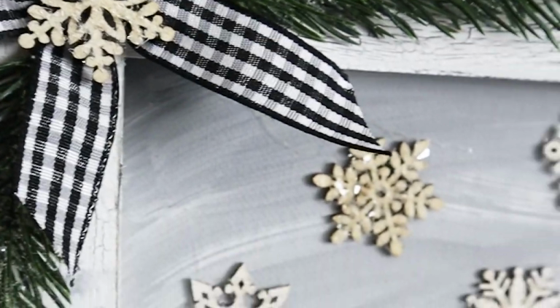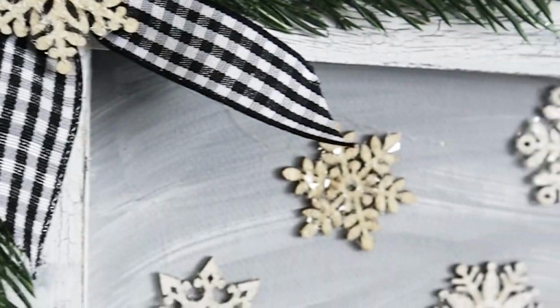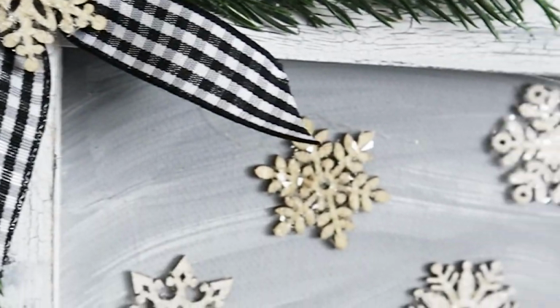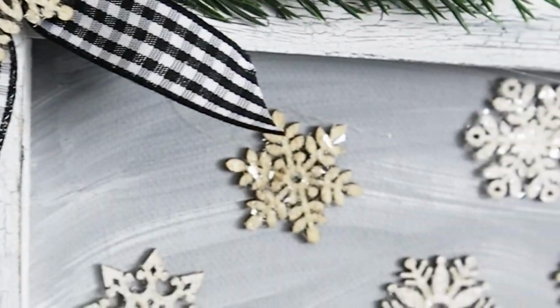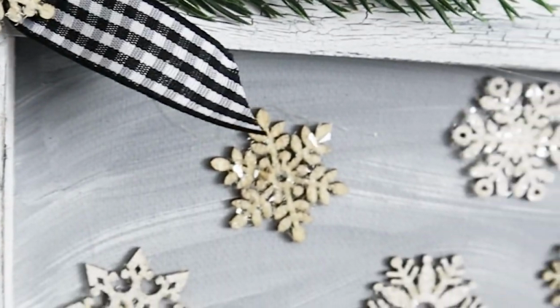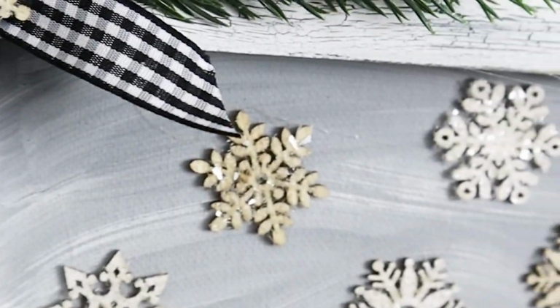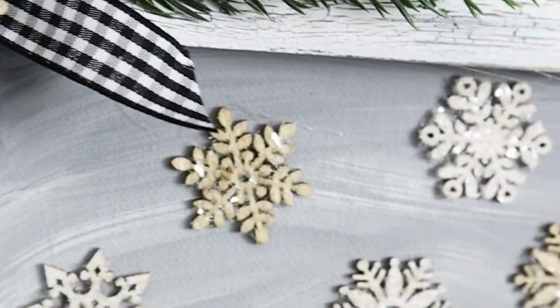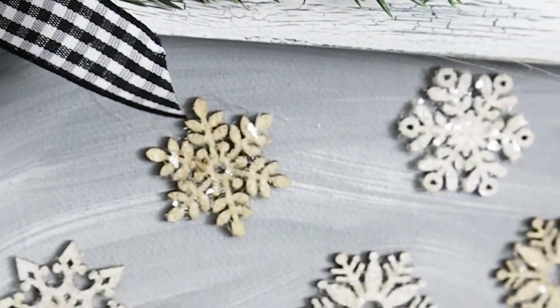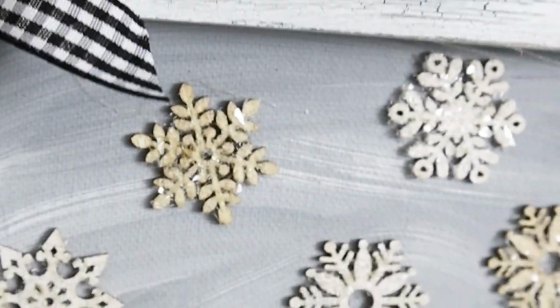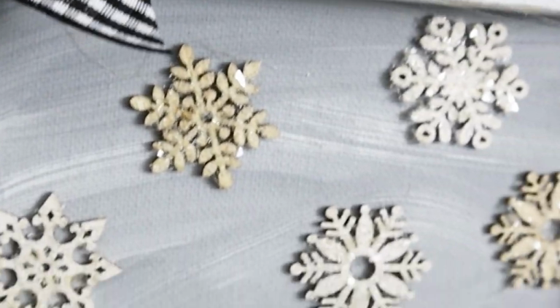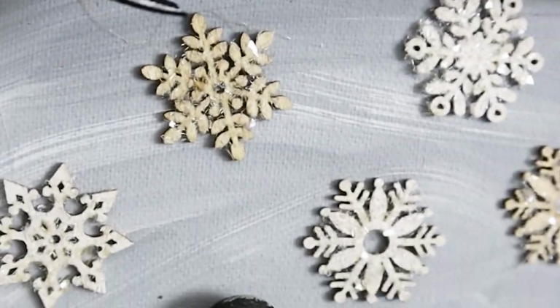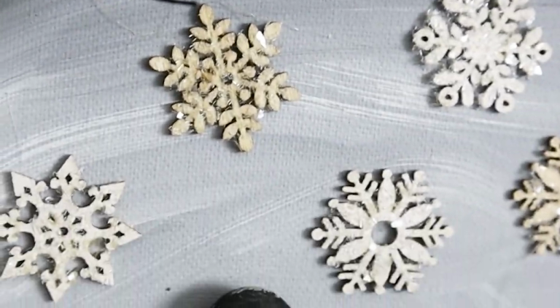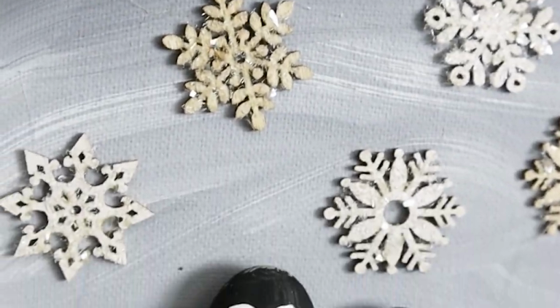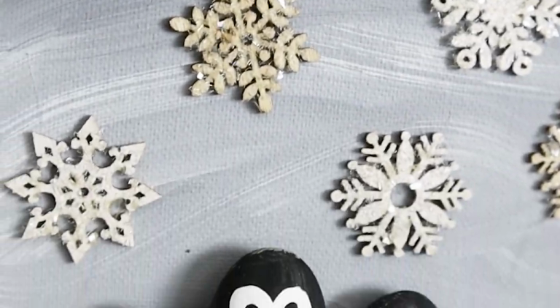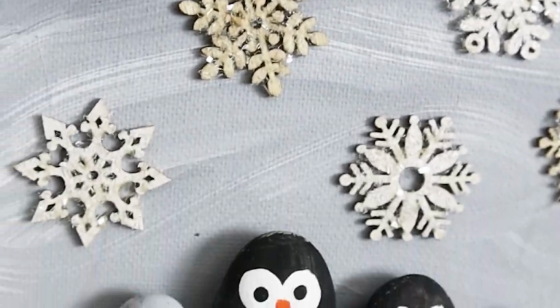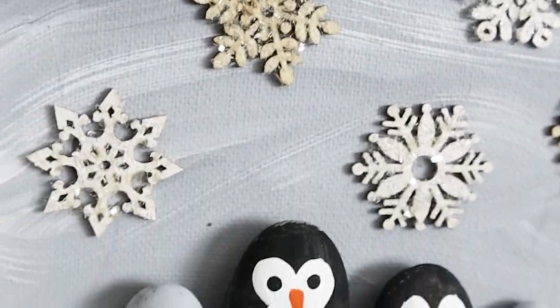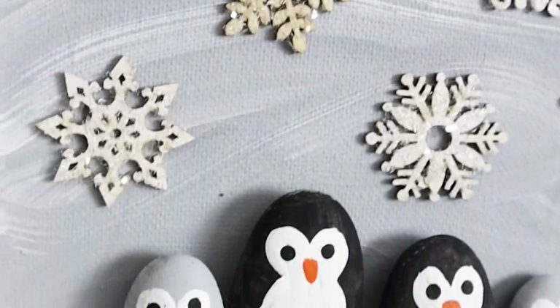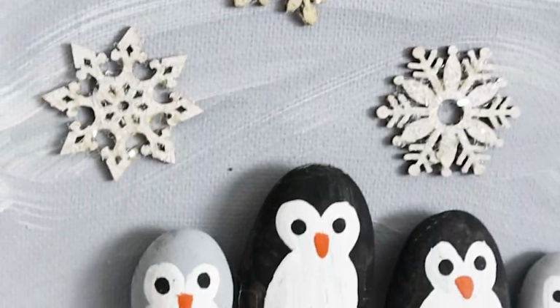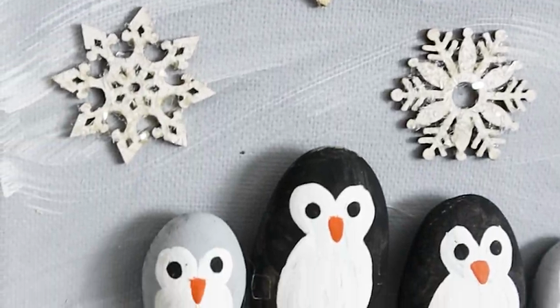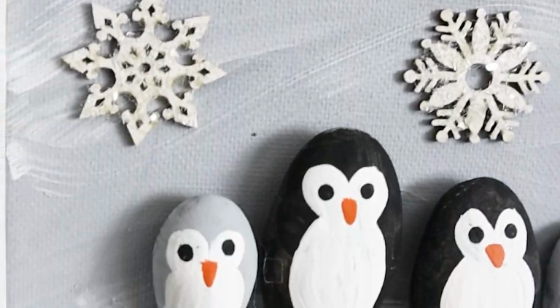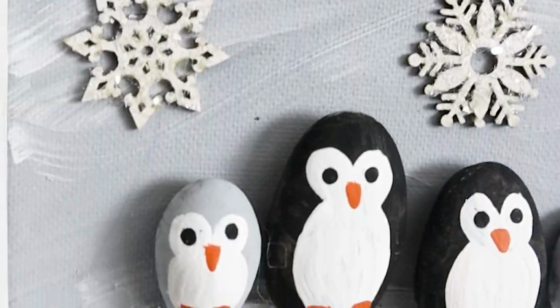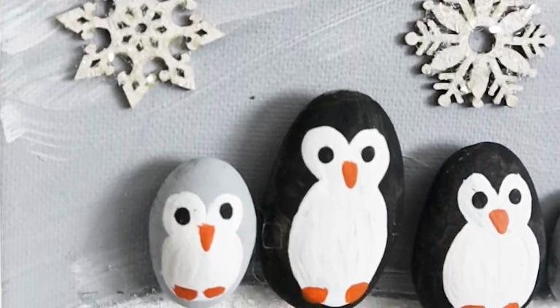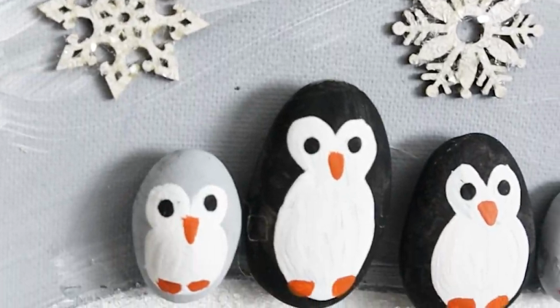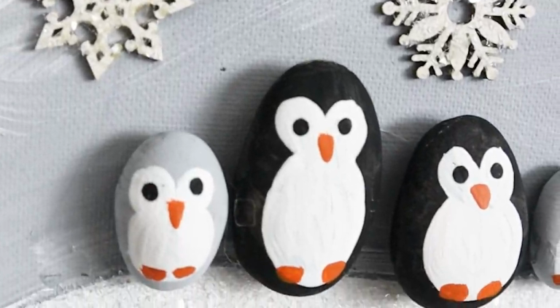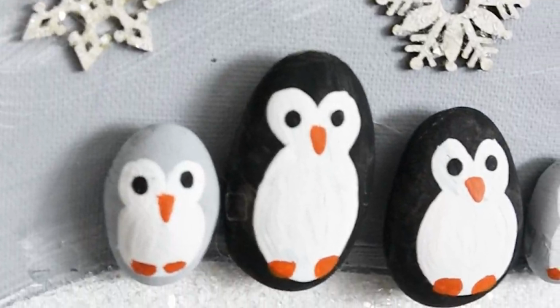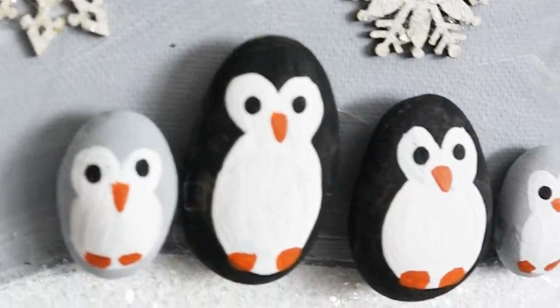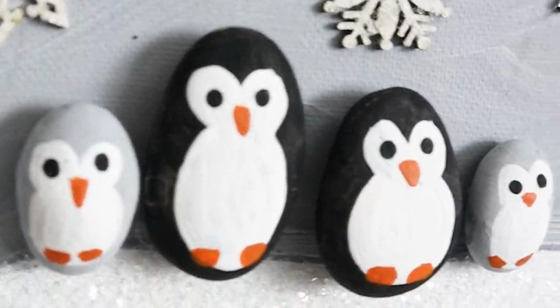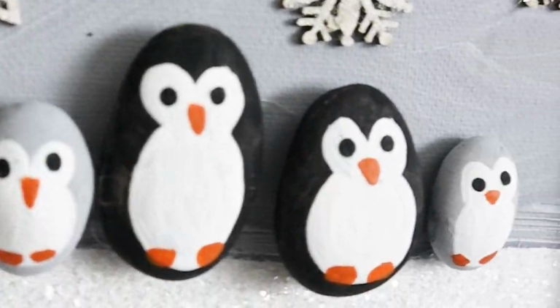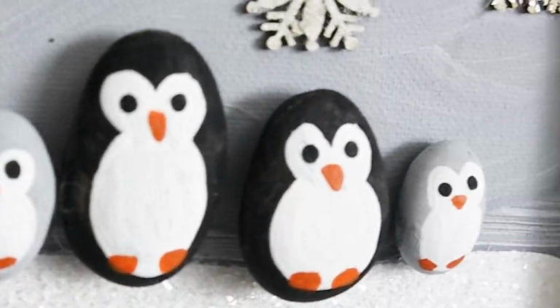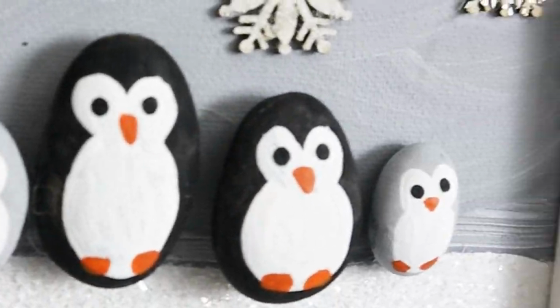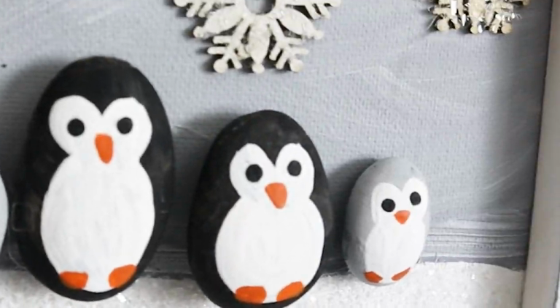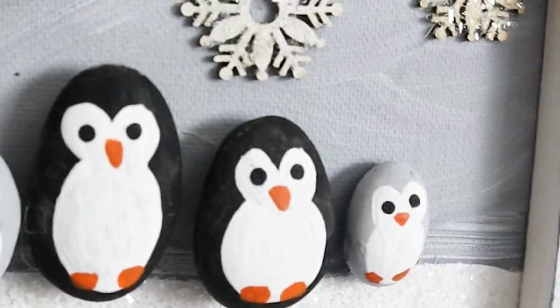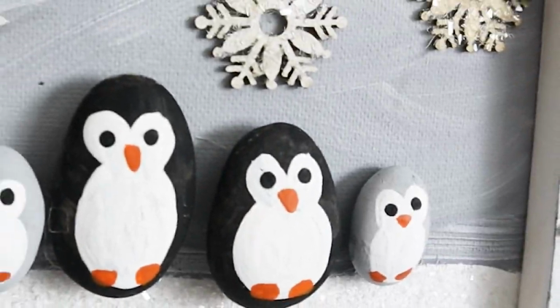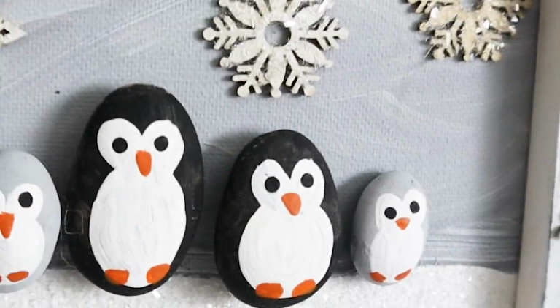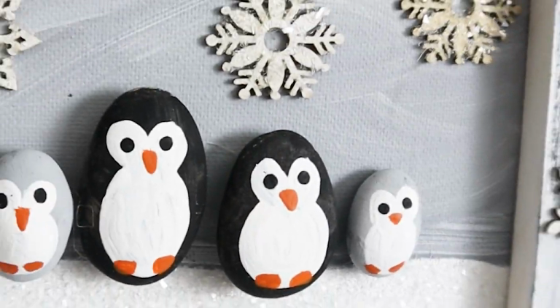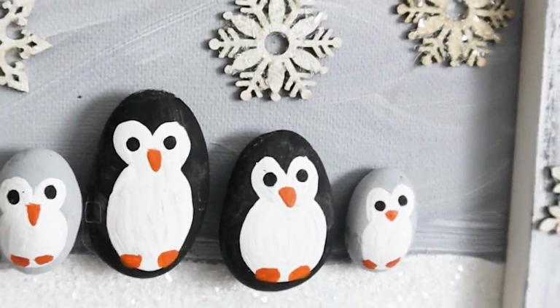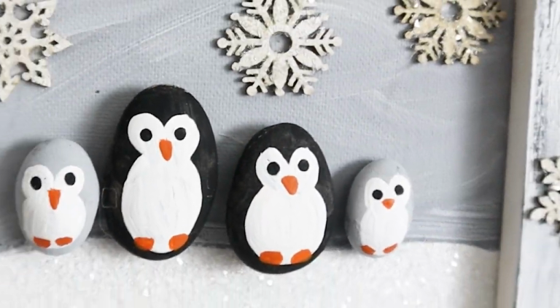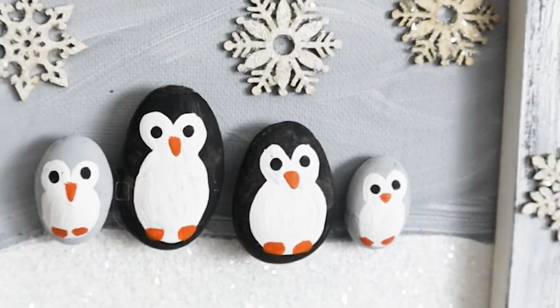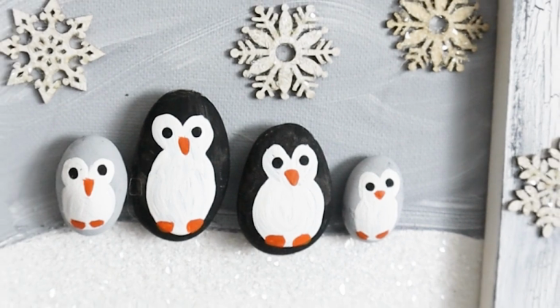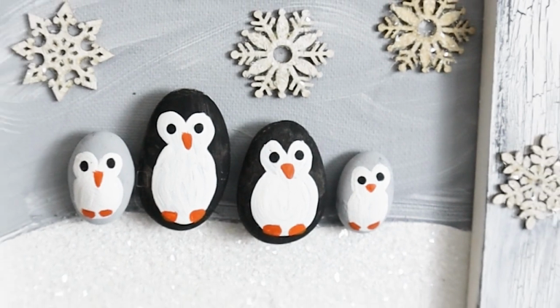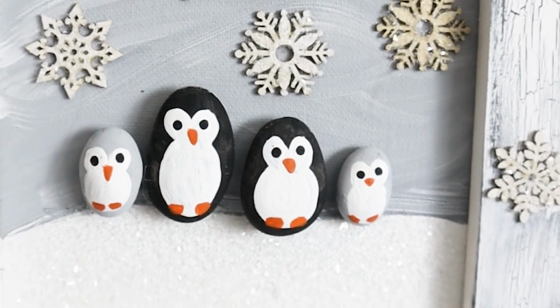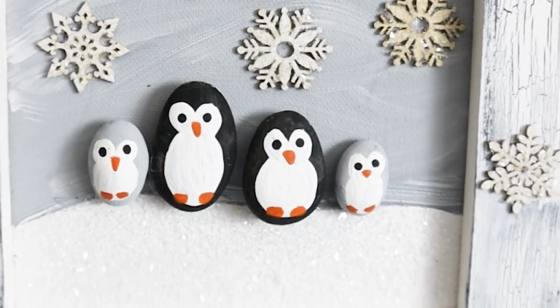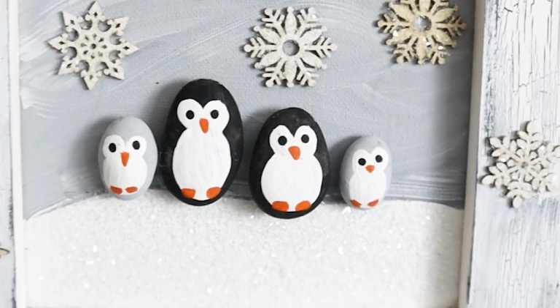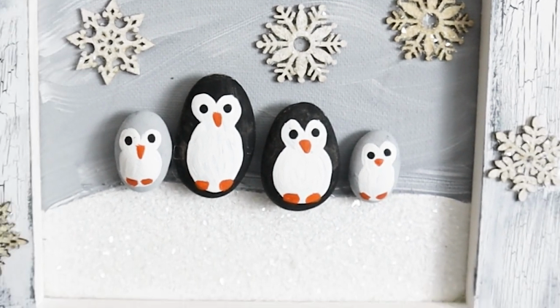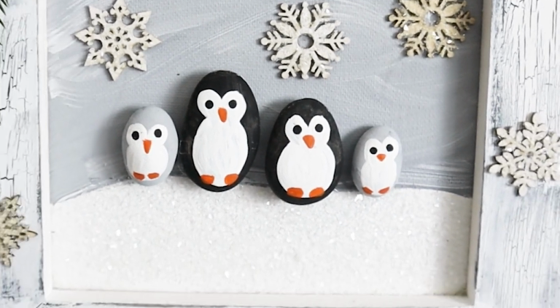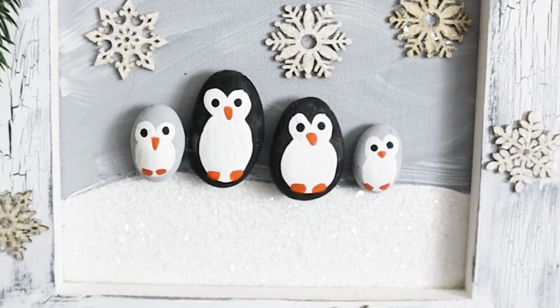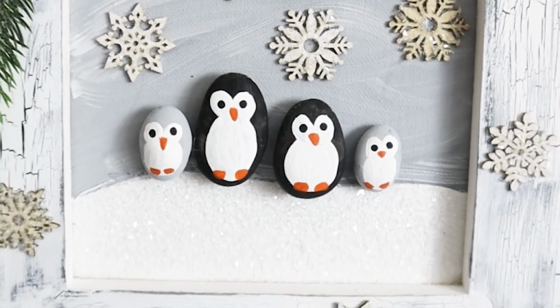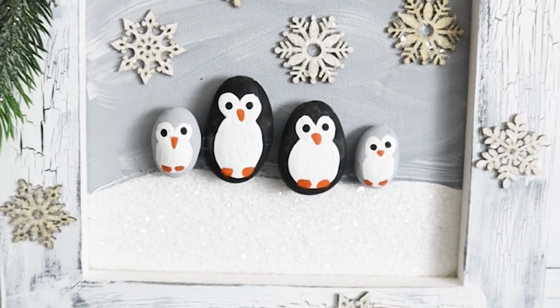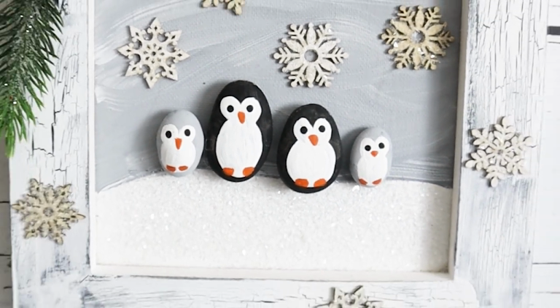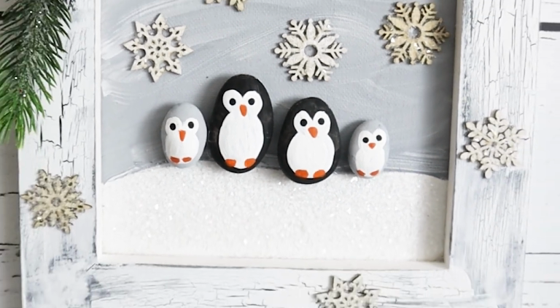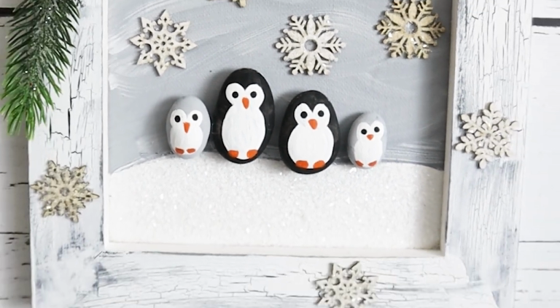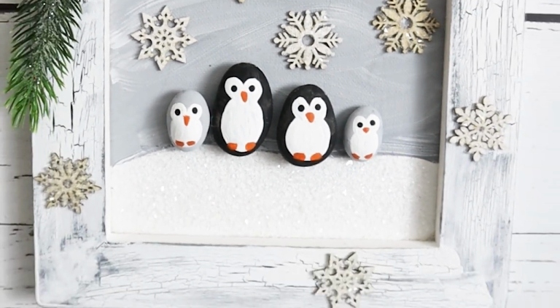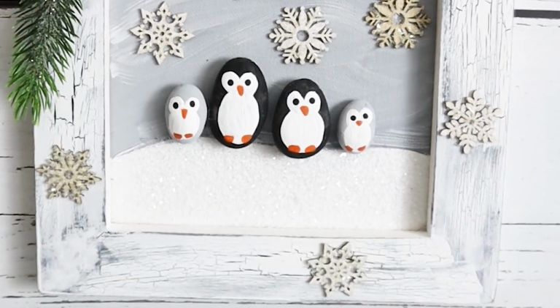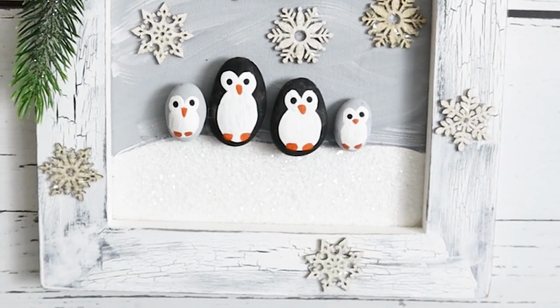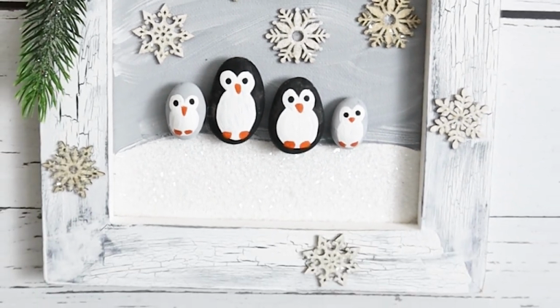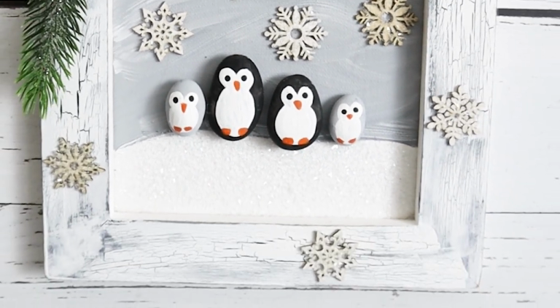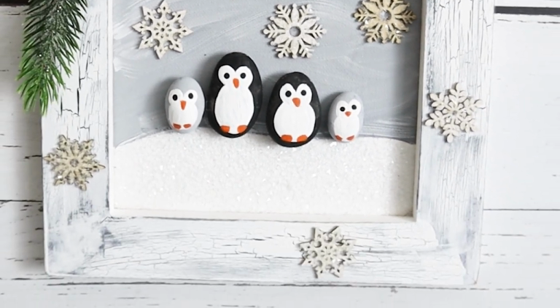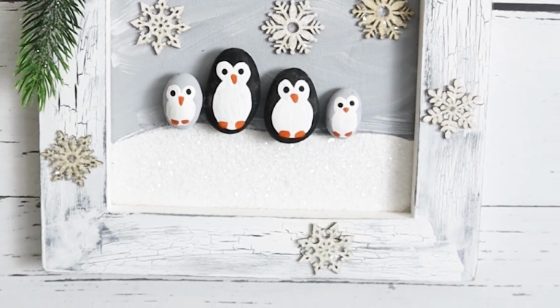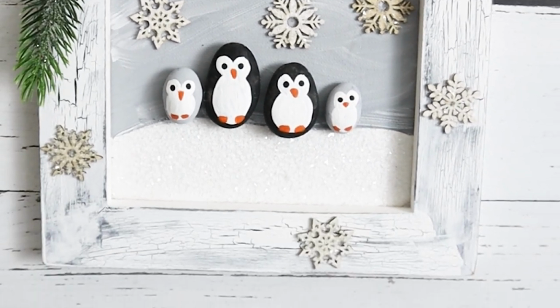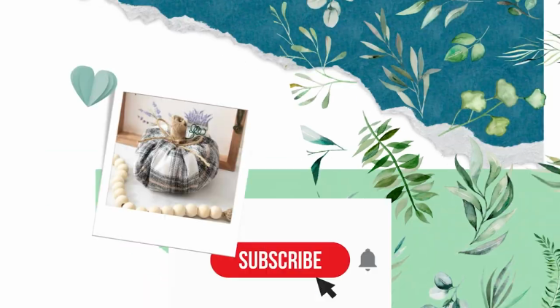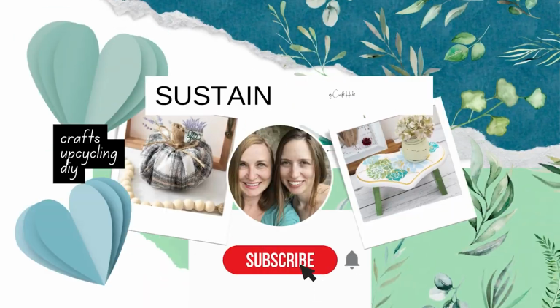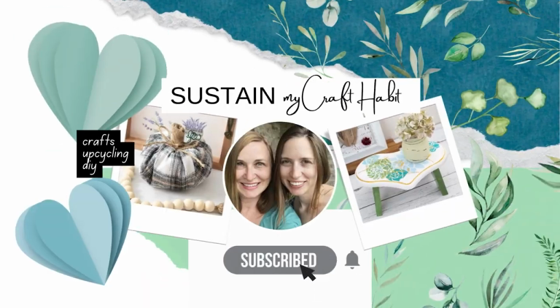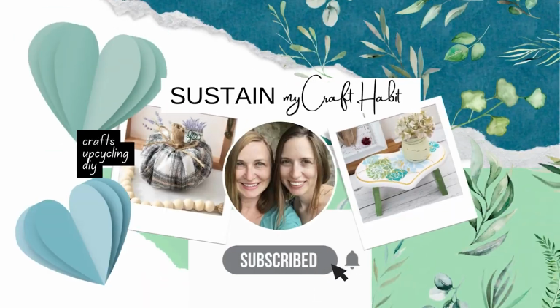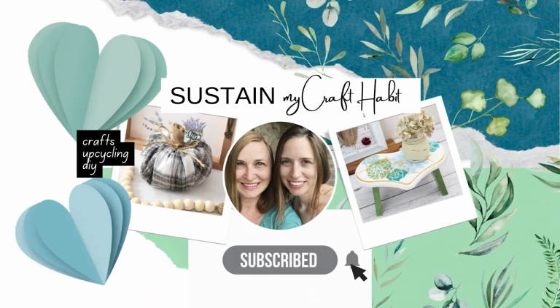This family portrait made with painted pebble penguins makes a beautiful gift idea for anyone on your list.